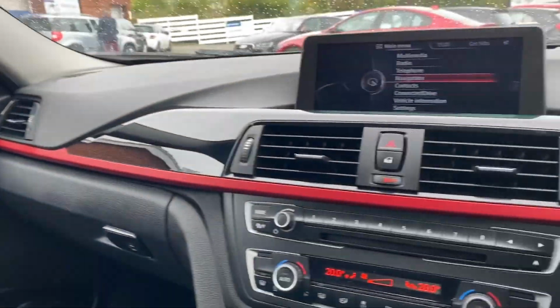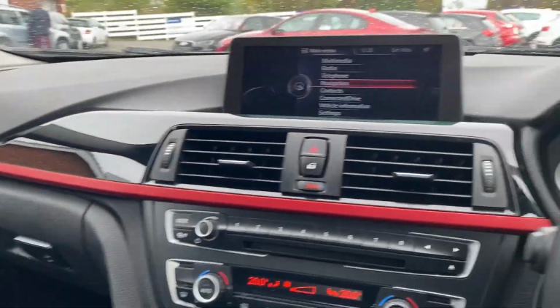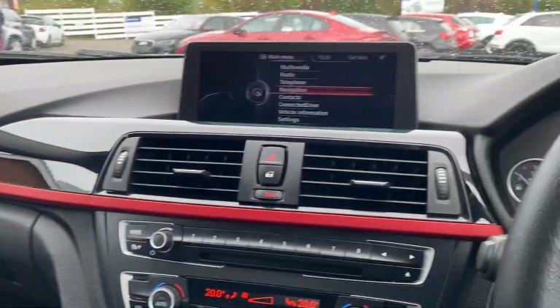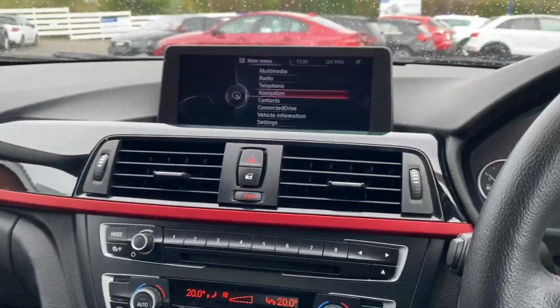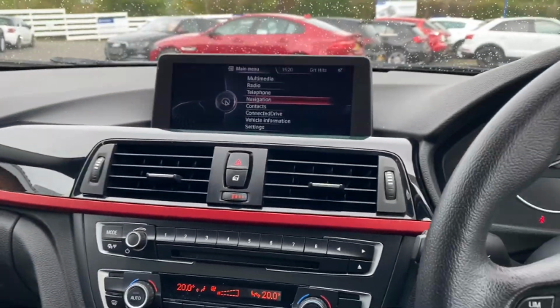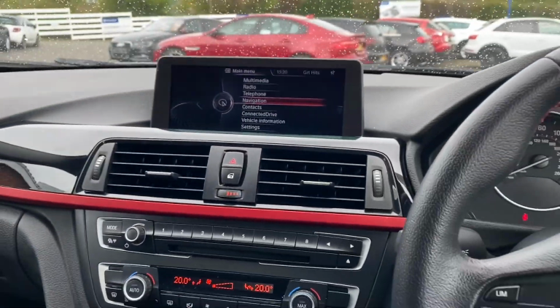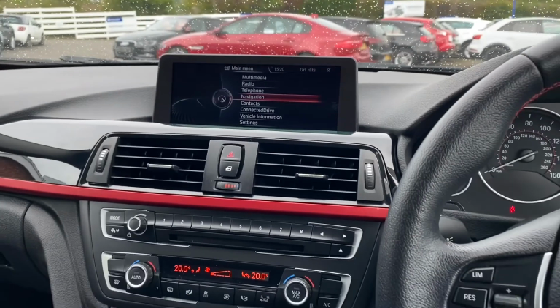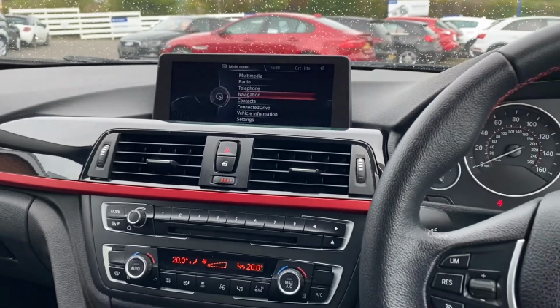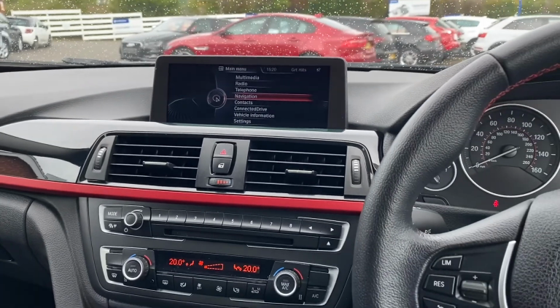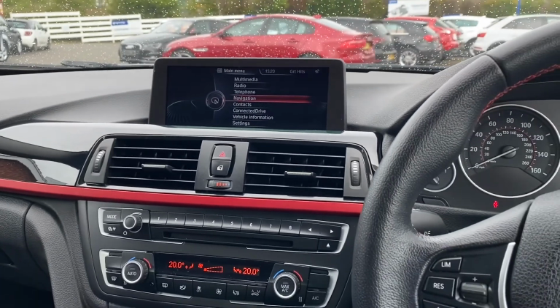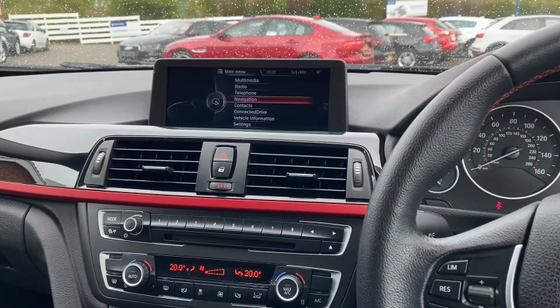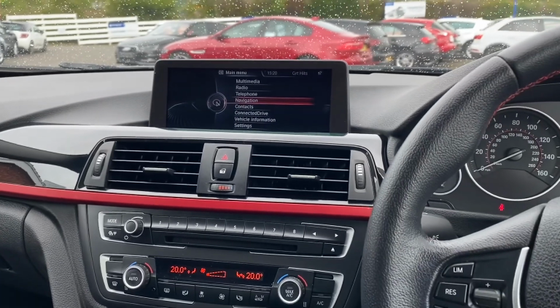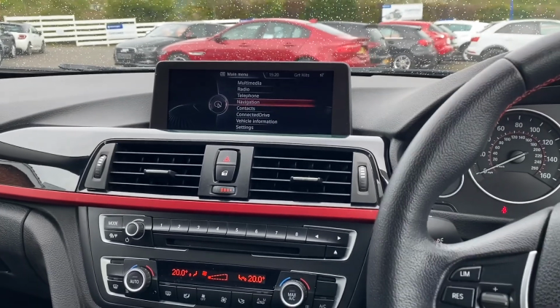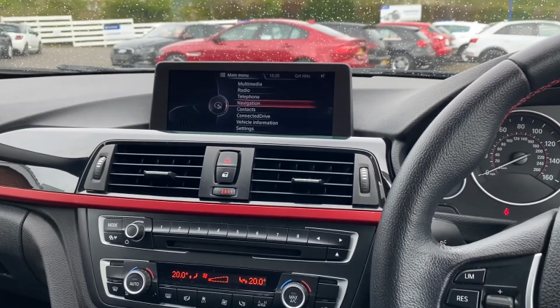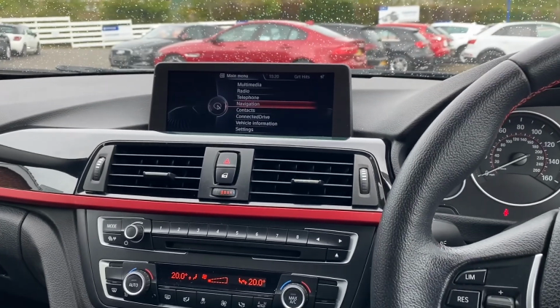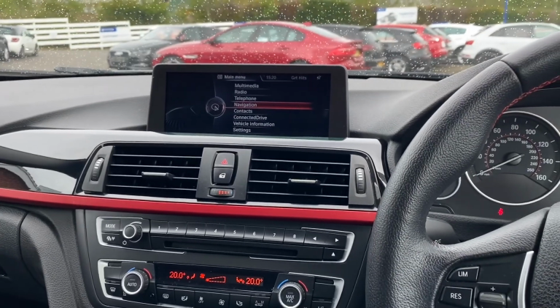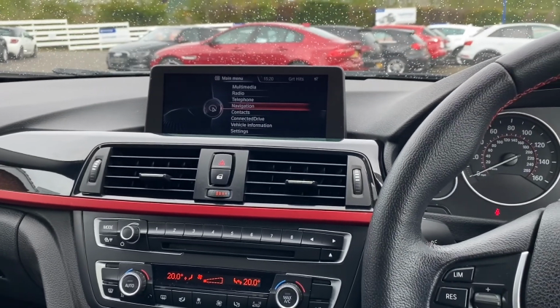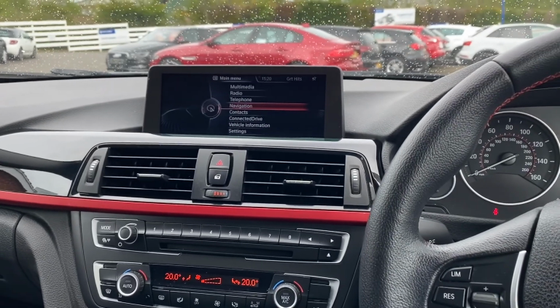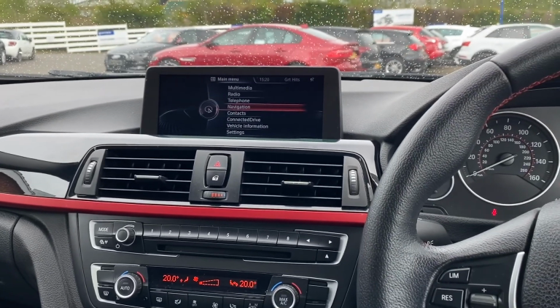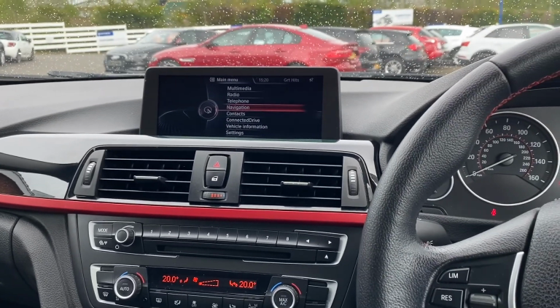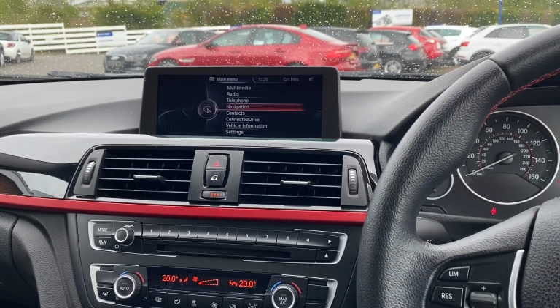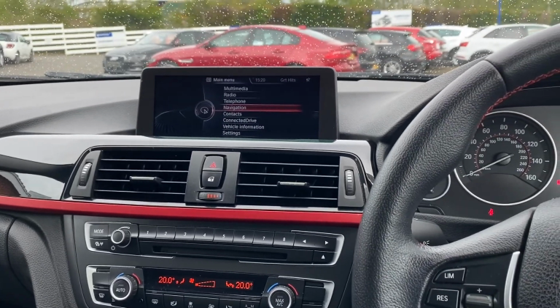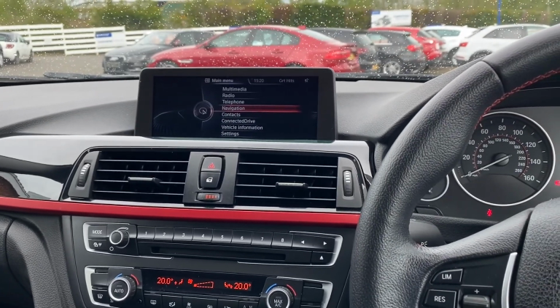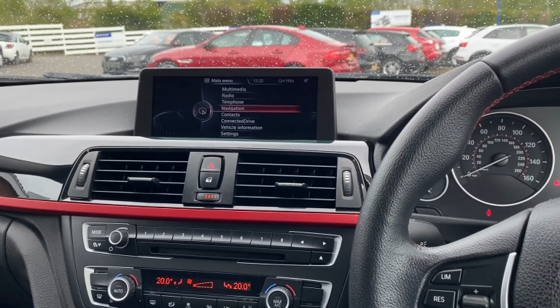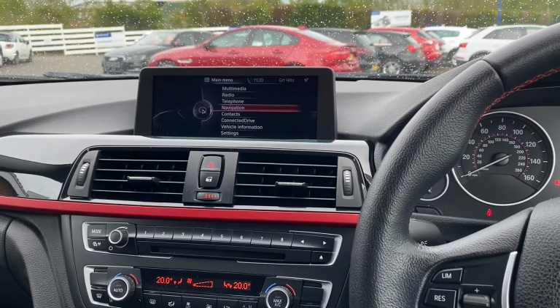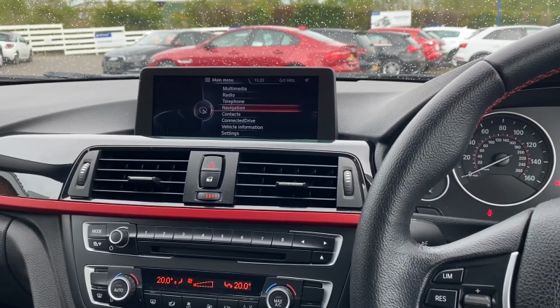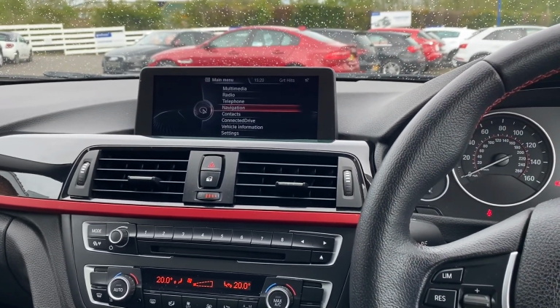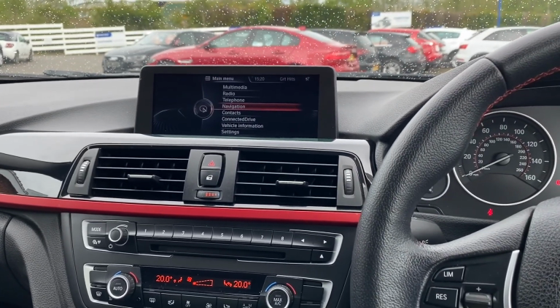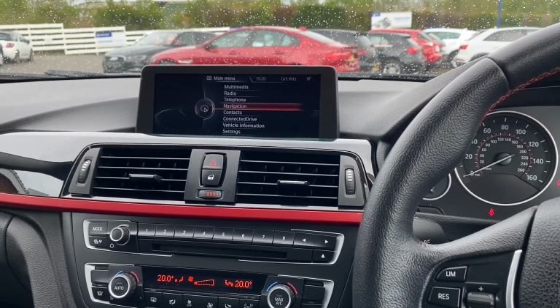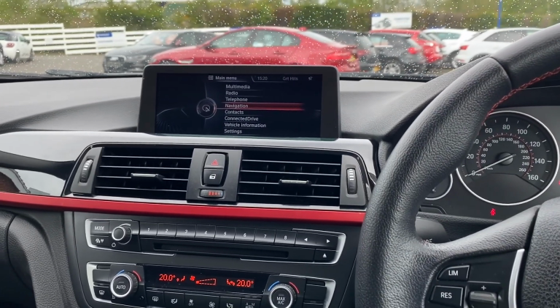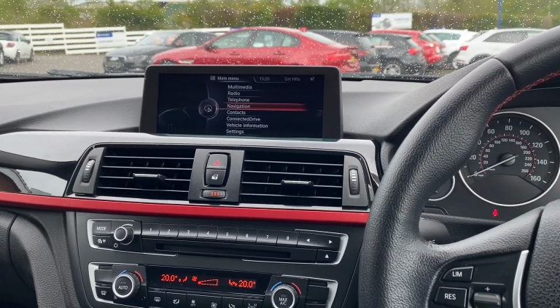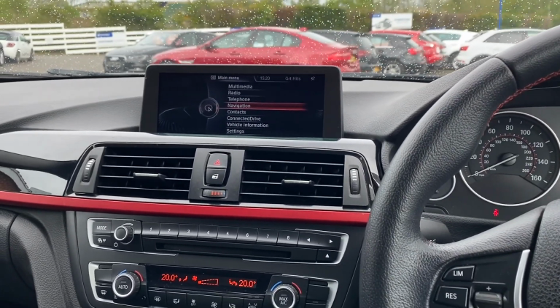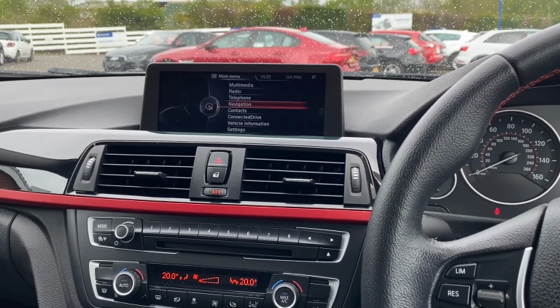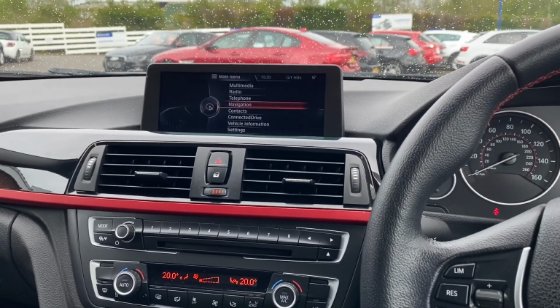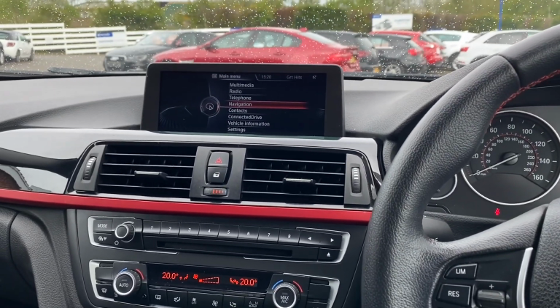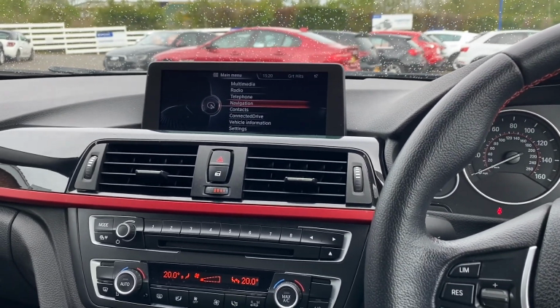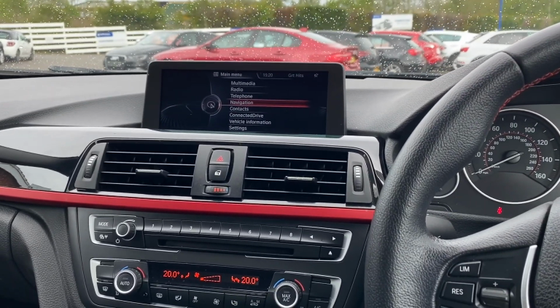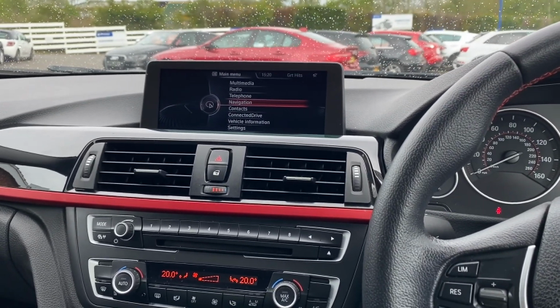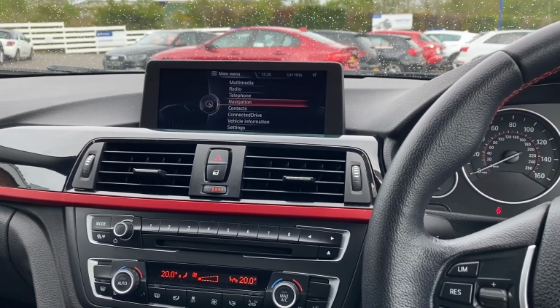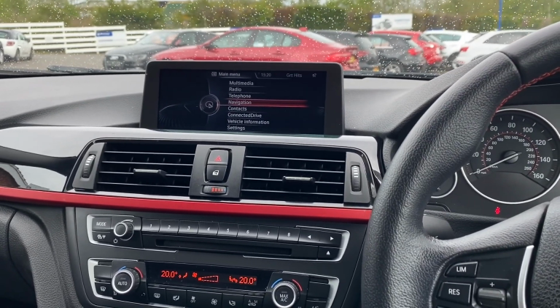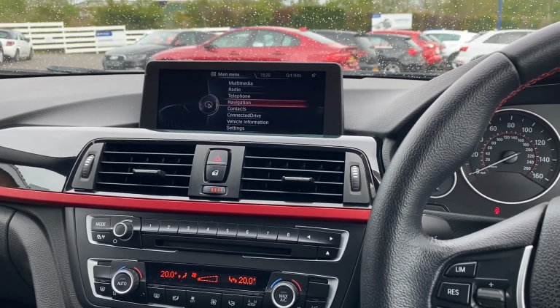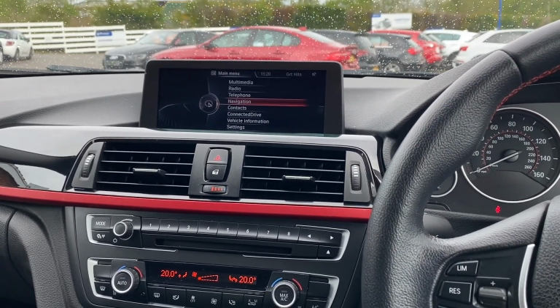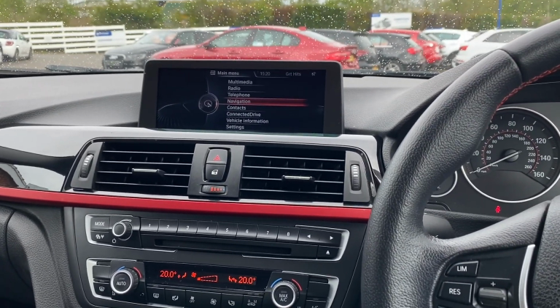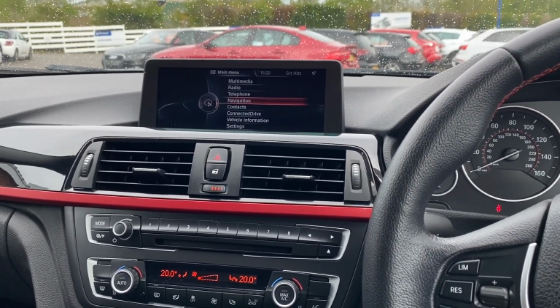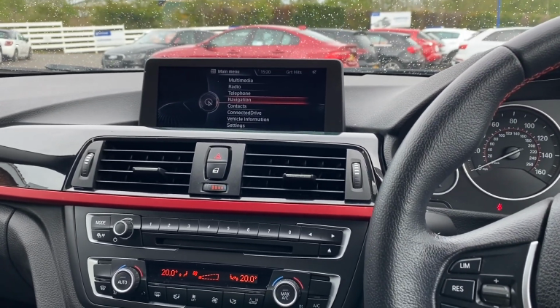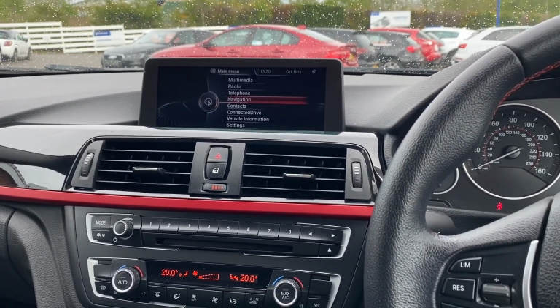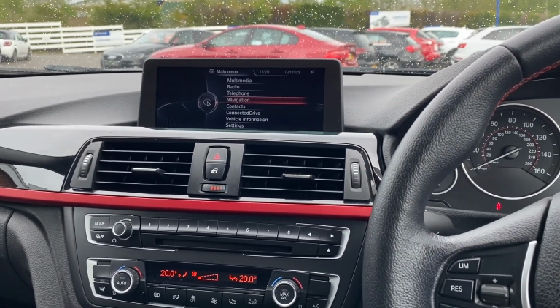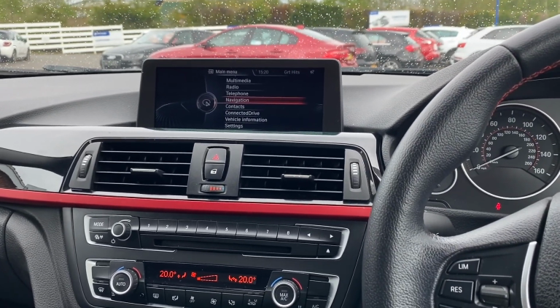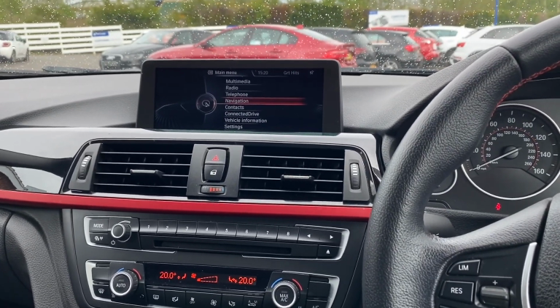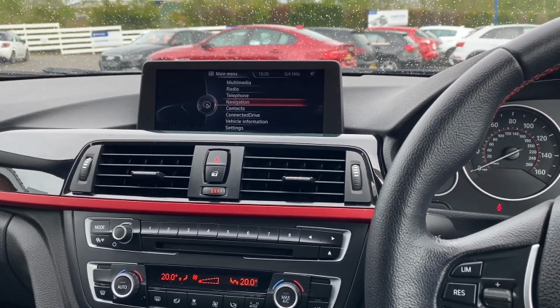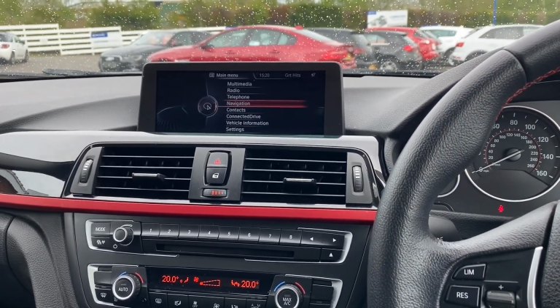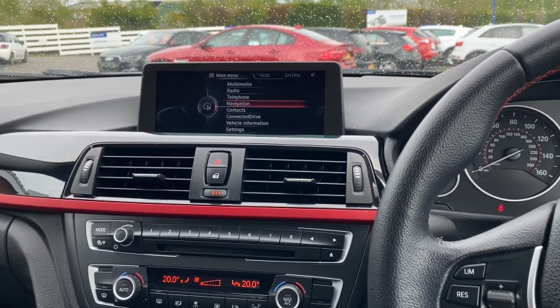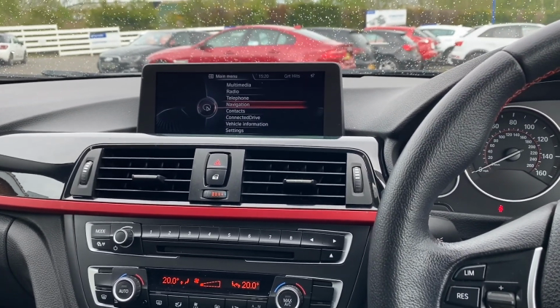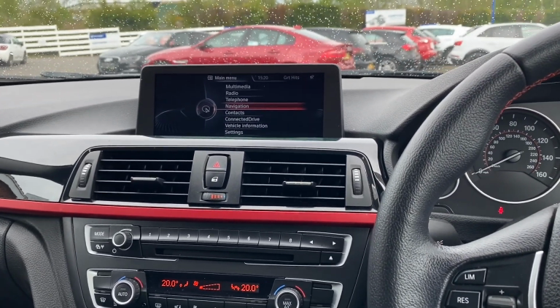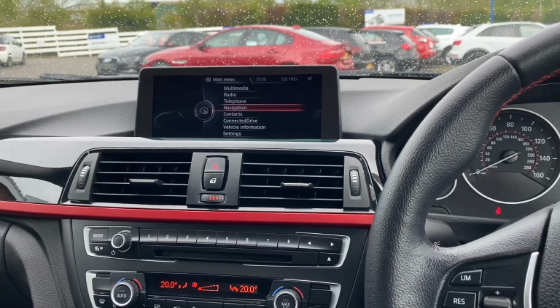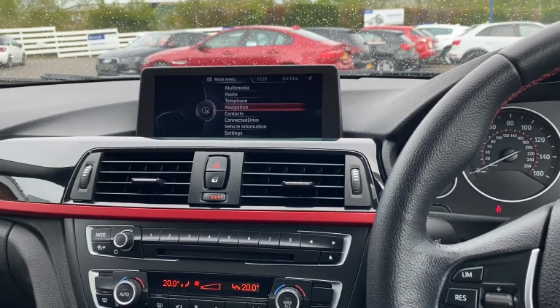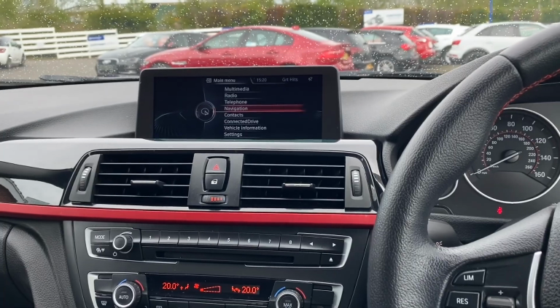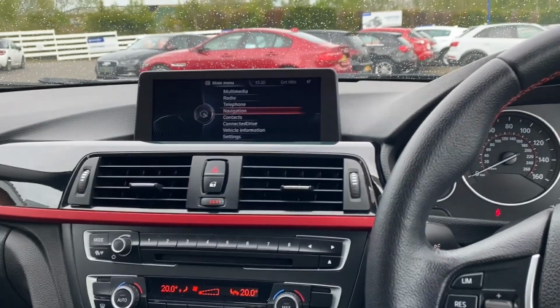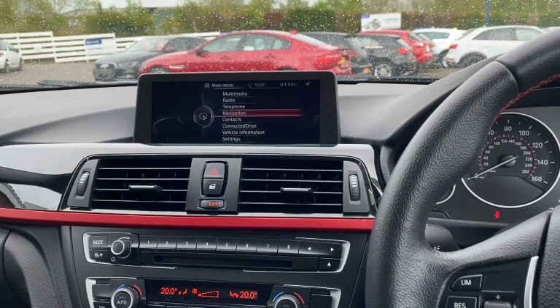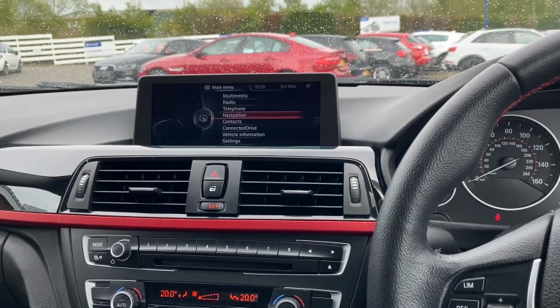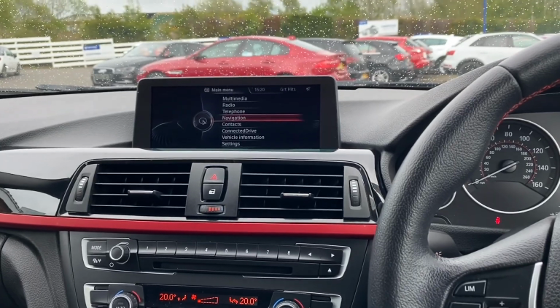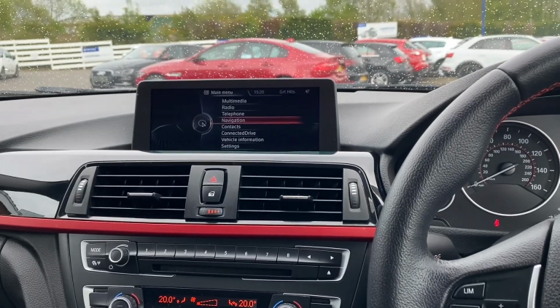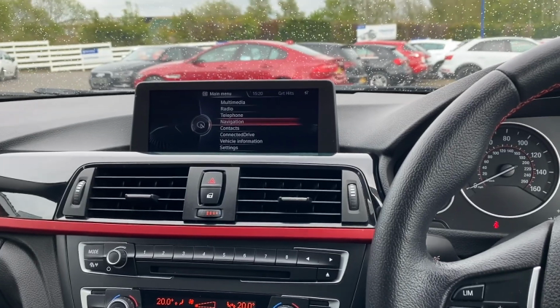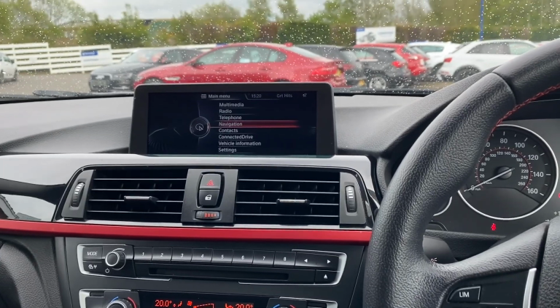If you'd like any more info on this vehicle please go to our website www.chrisroads.co.uk. Thank you for watching.